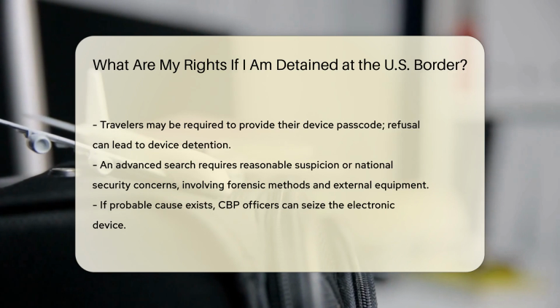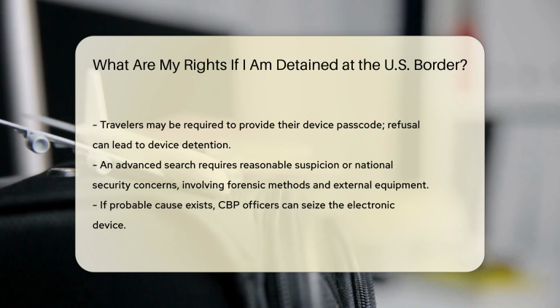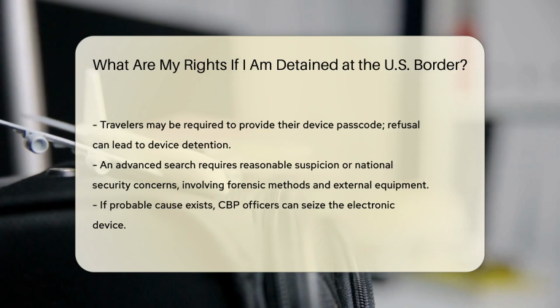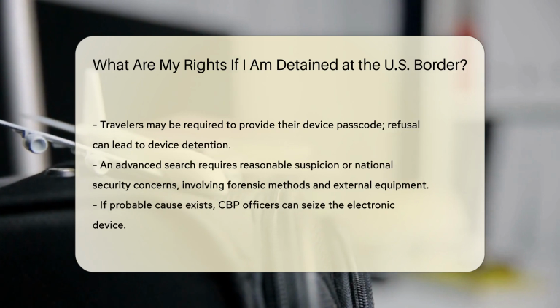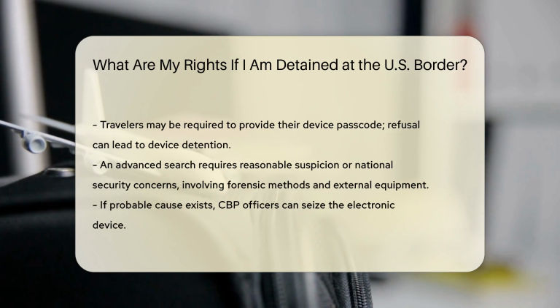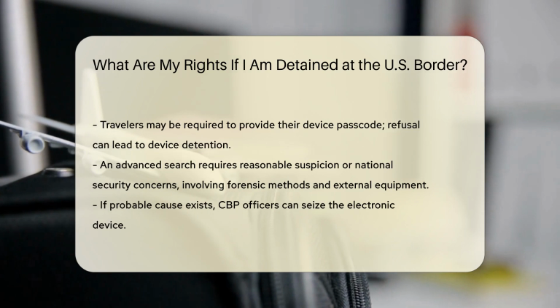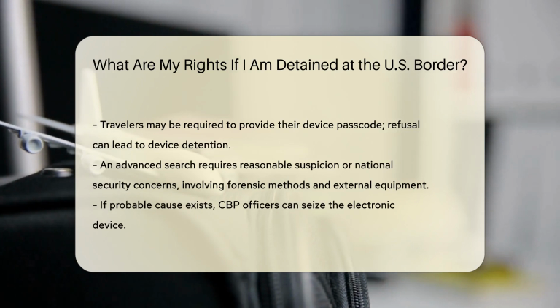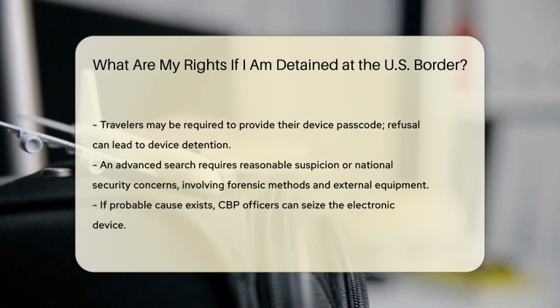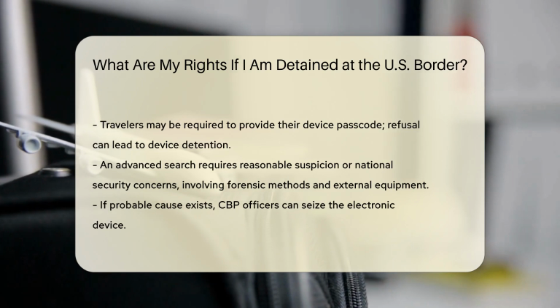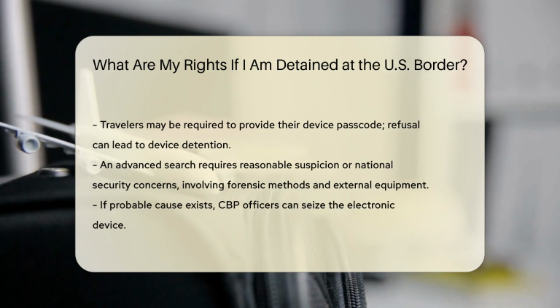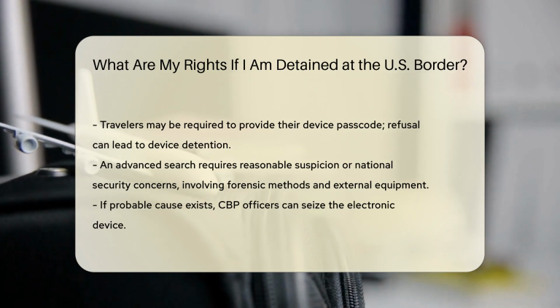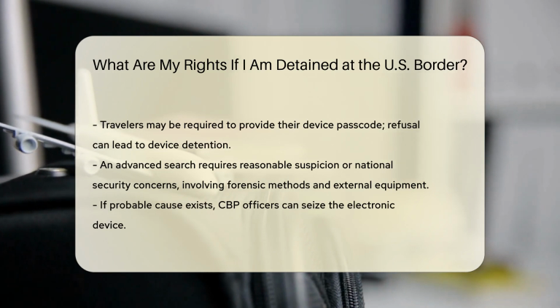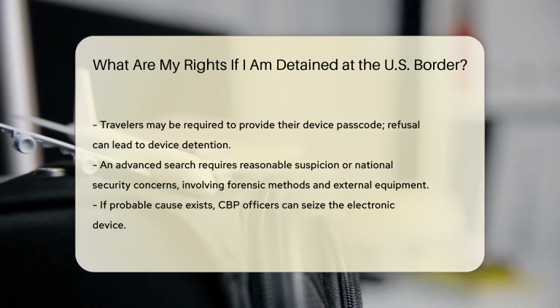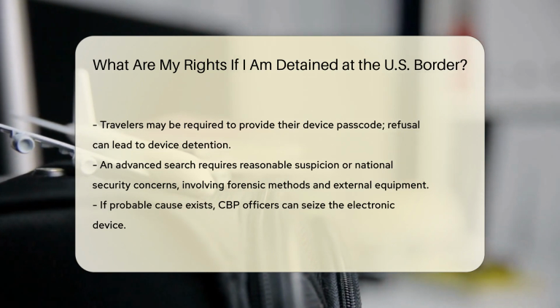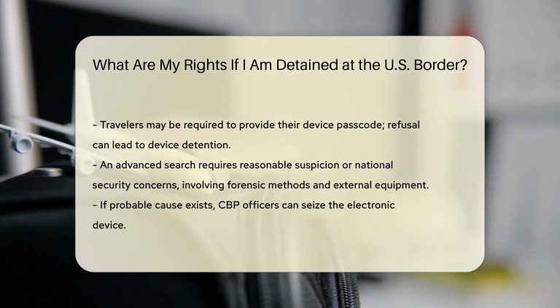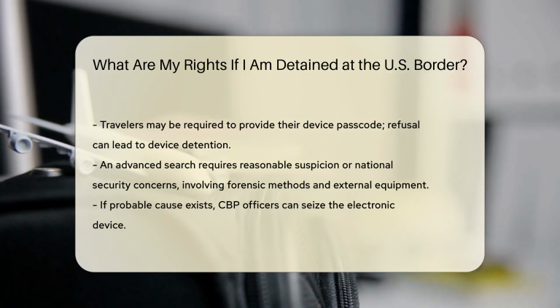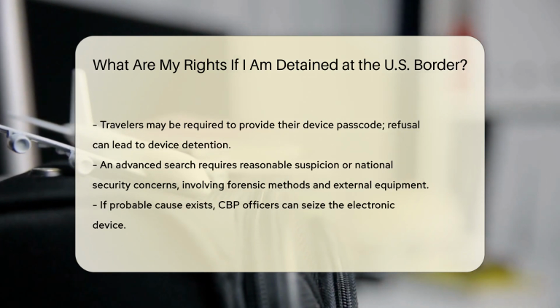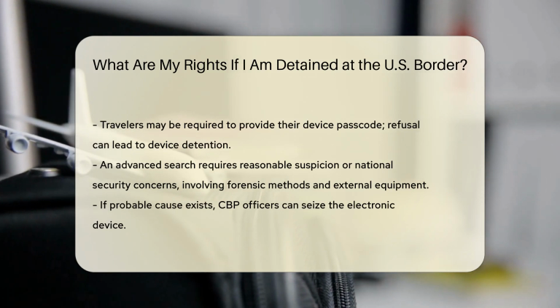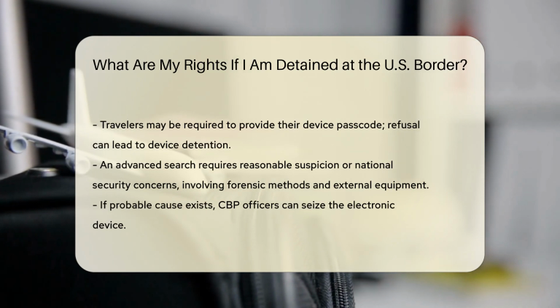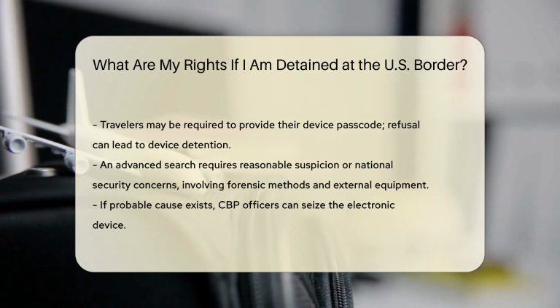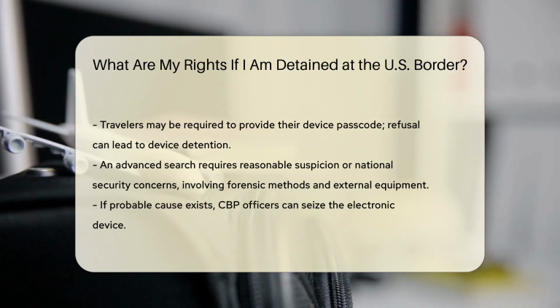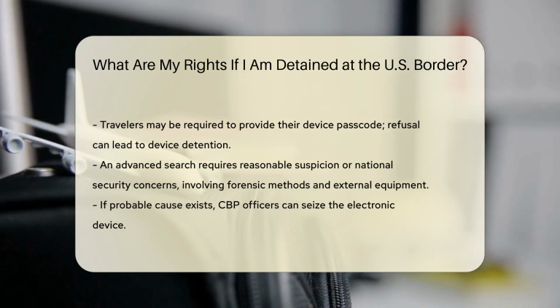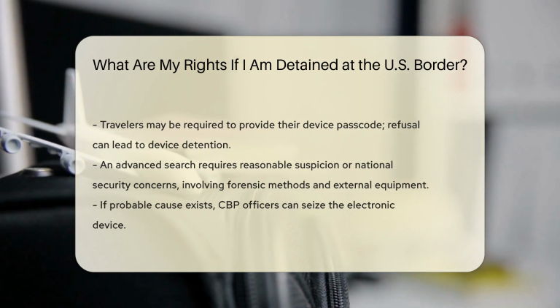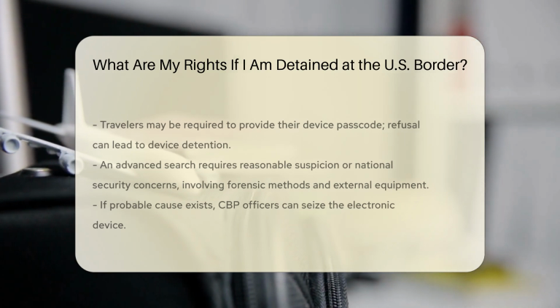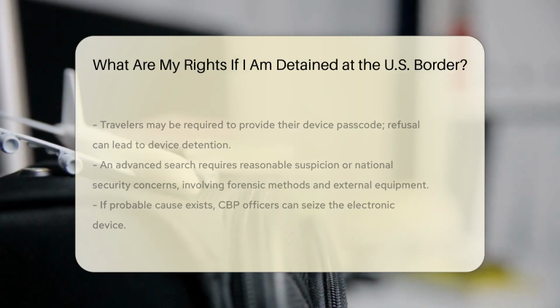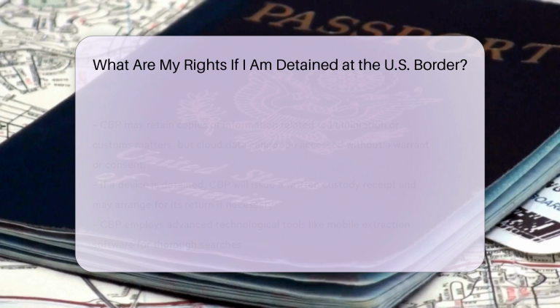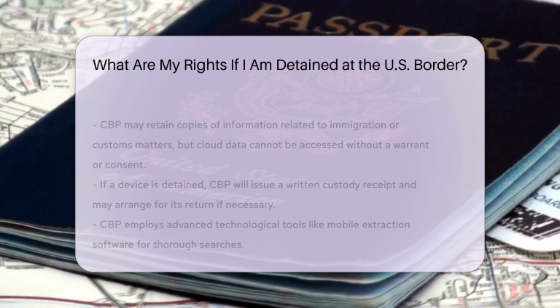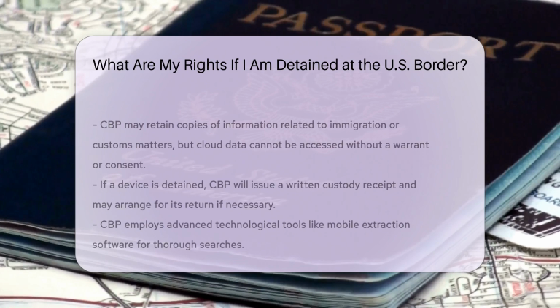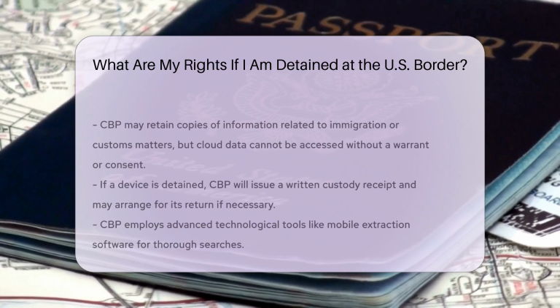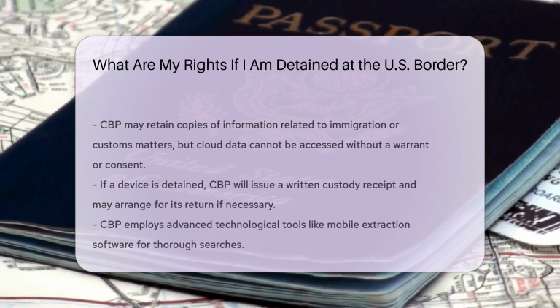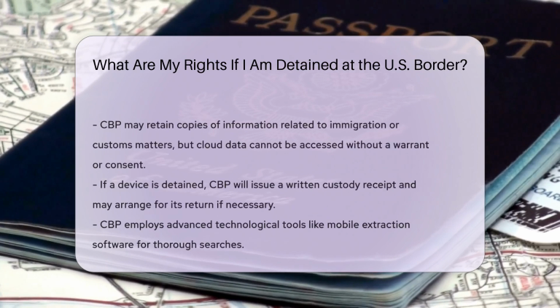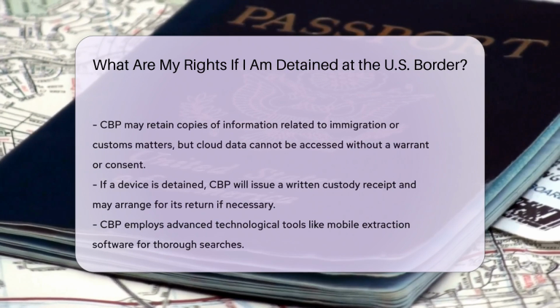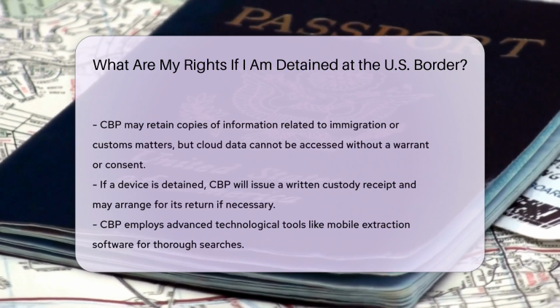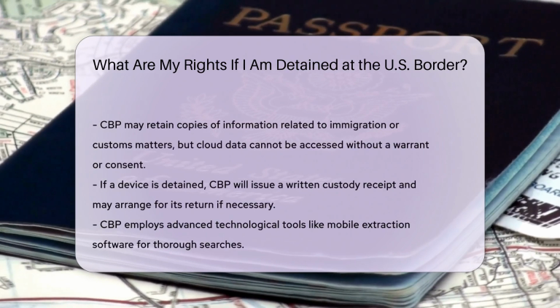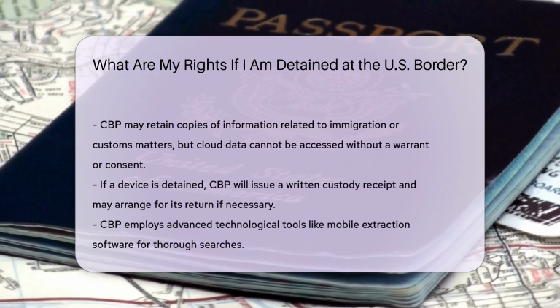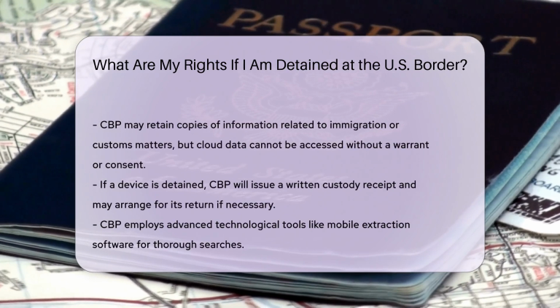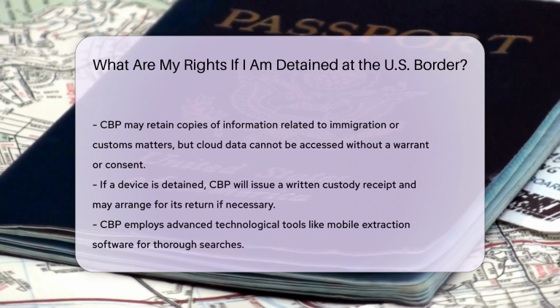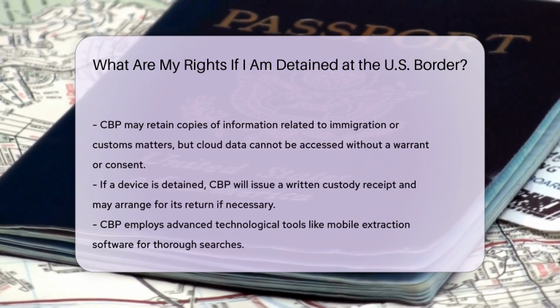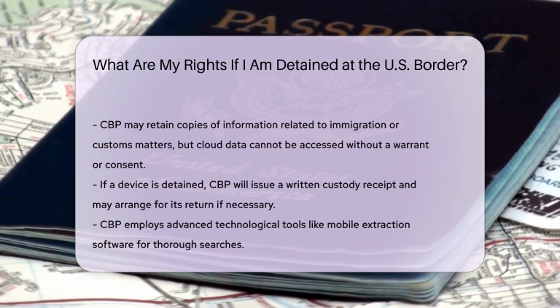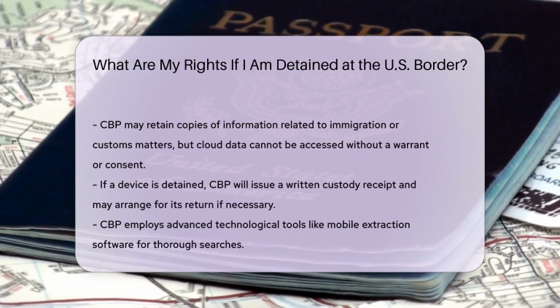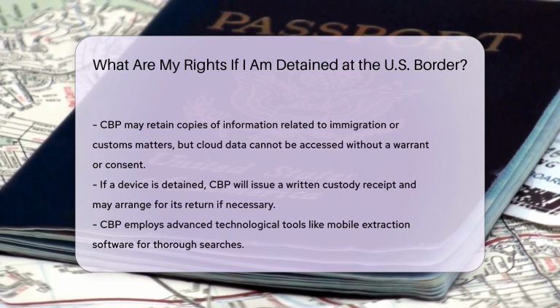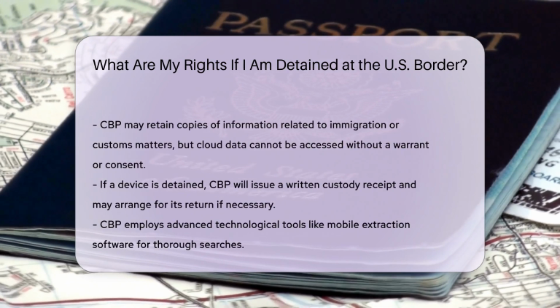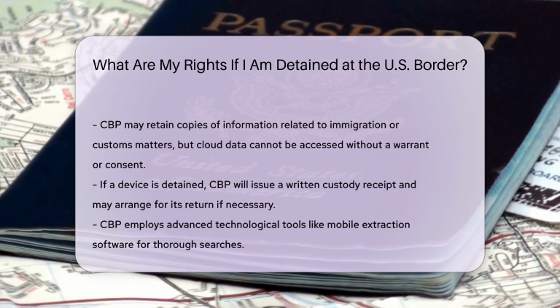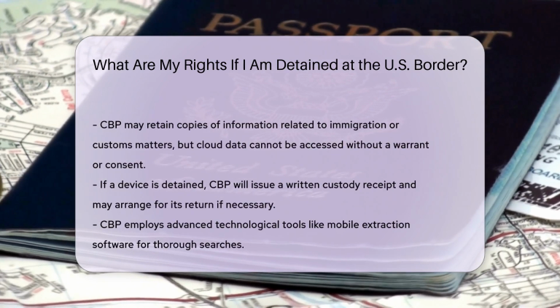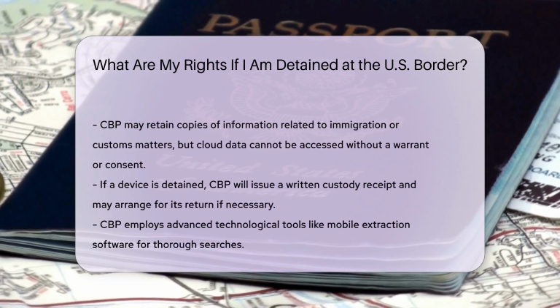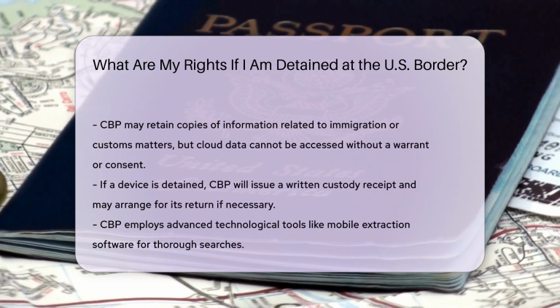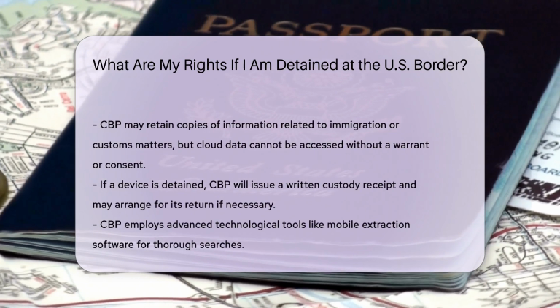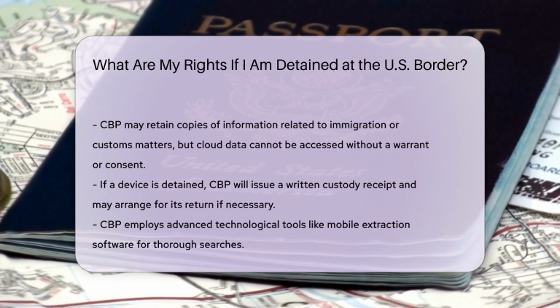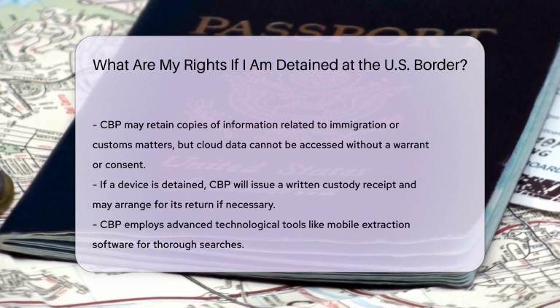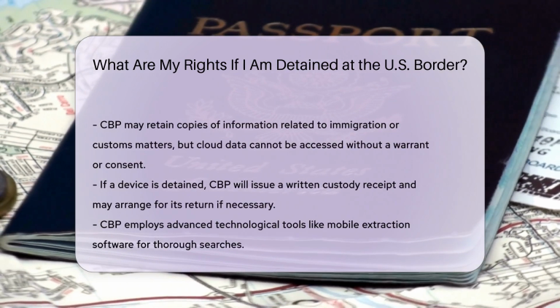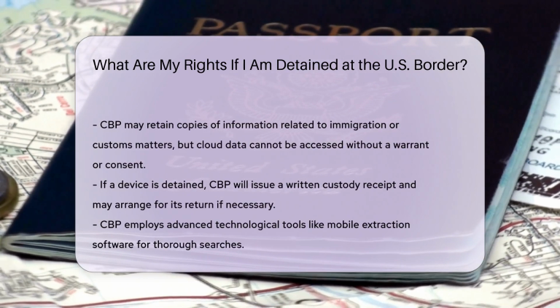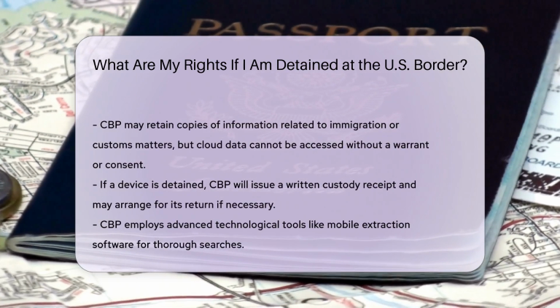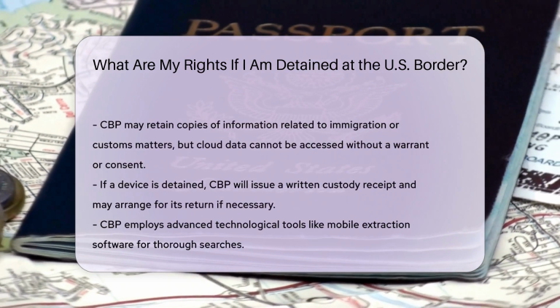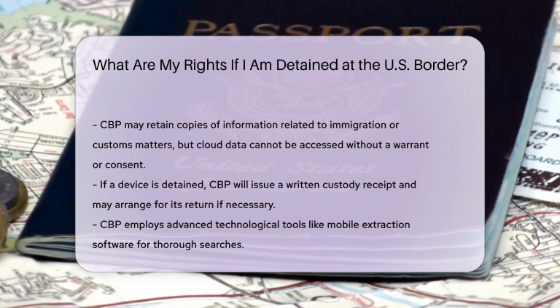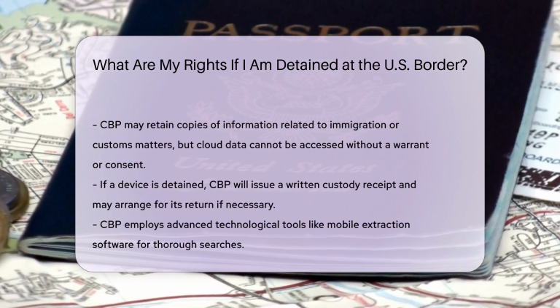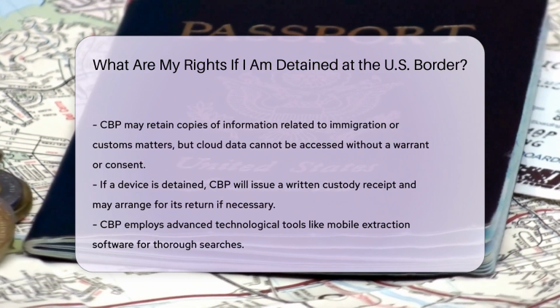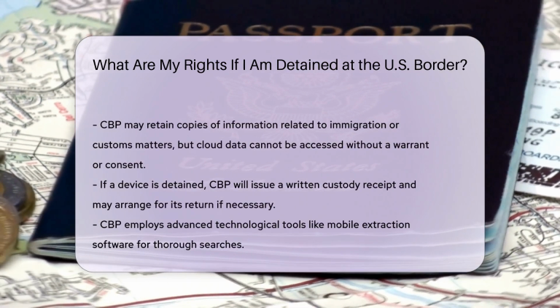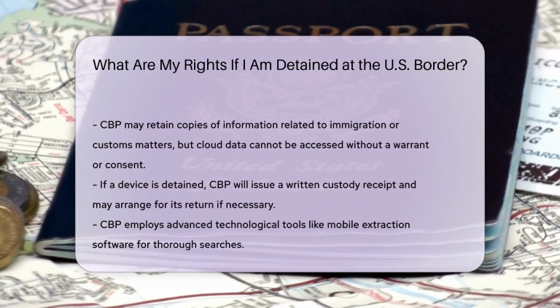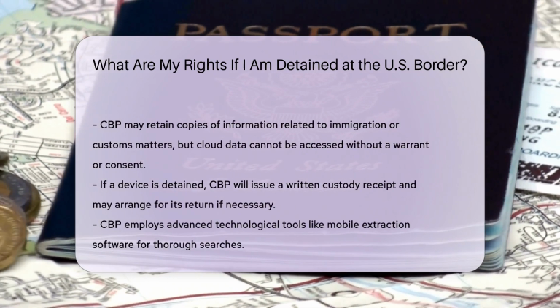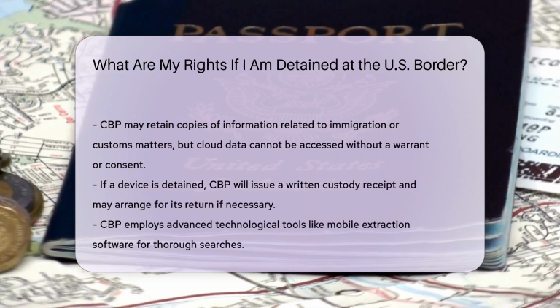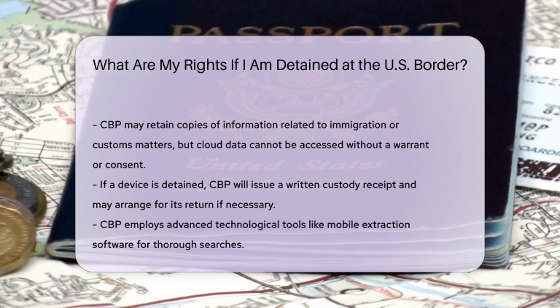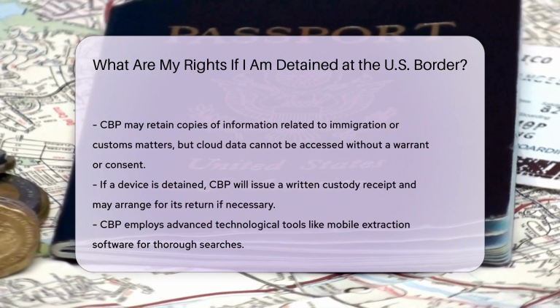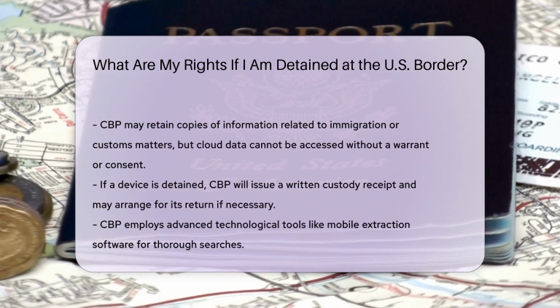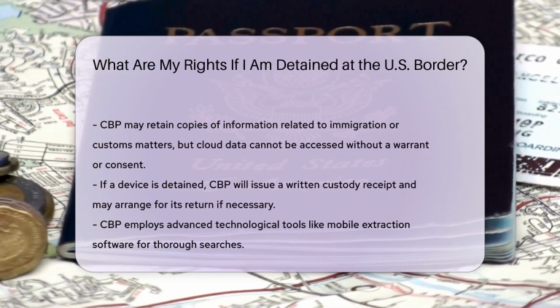Data Retention. CBP may retain a copy of the information if it relates to immigration, customs, or other enforcement matters.